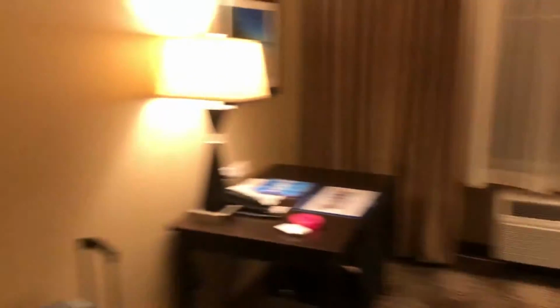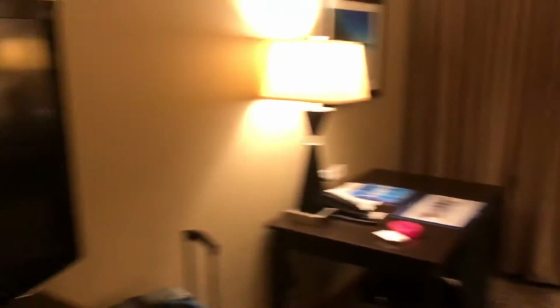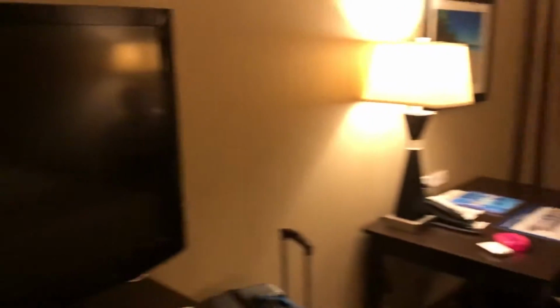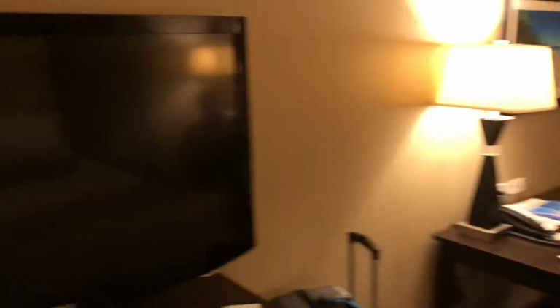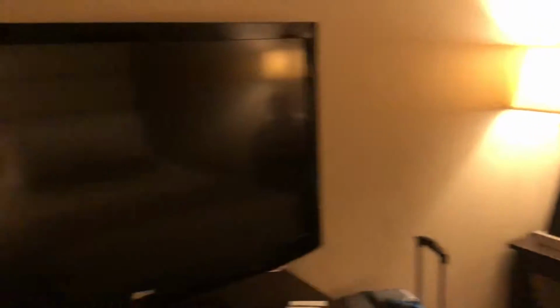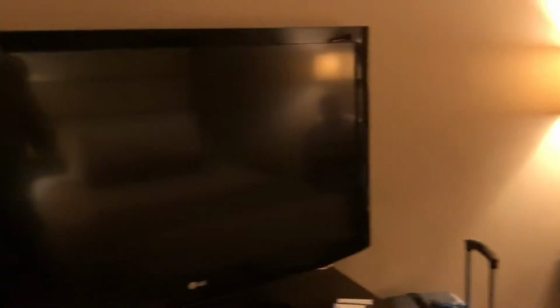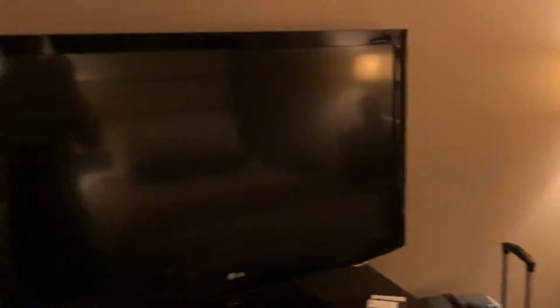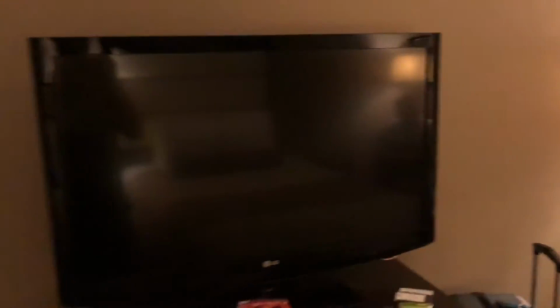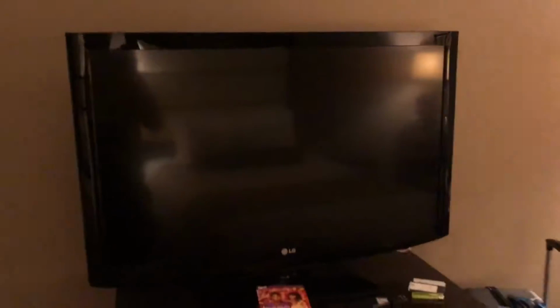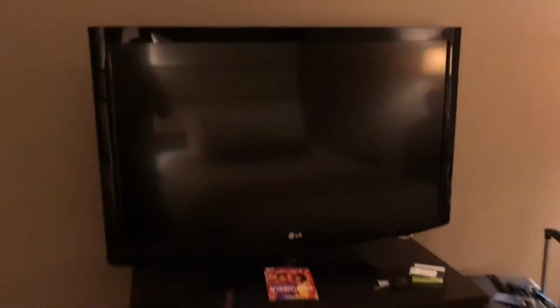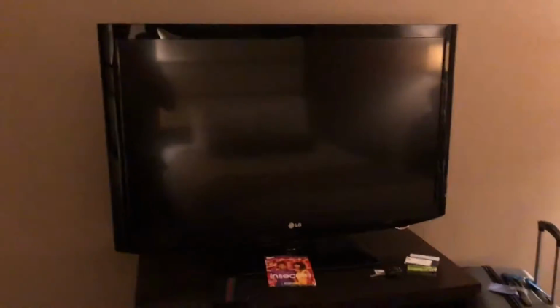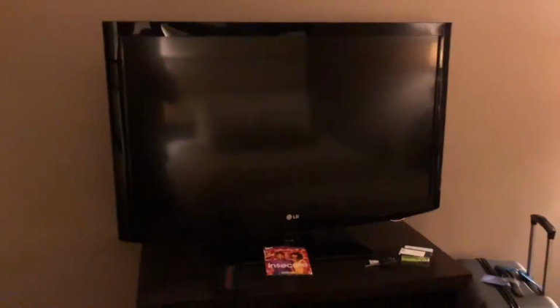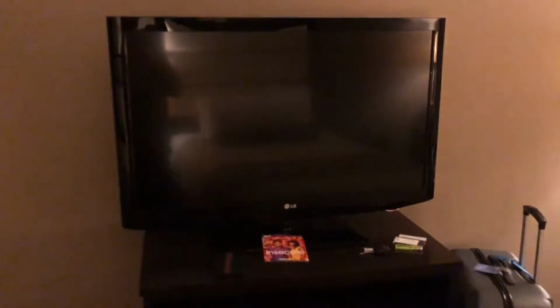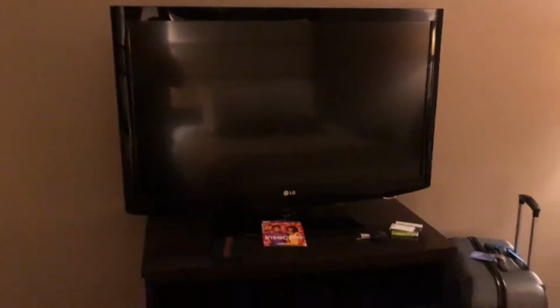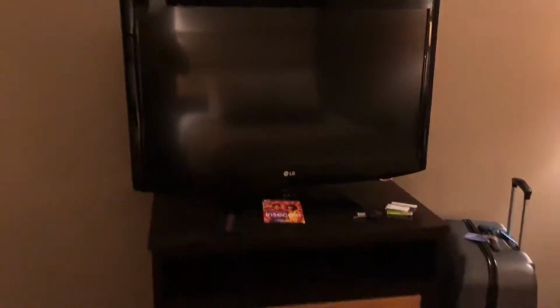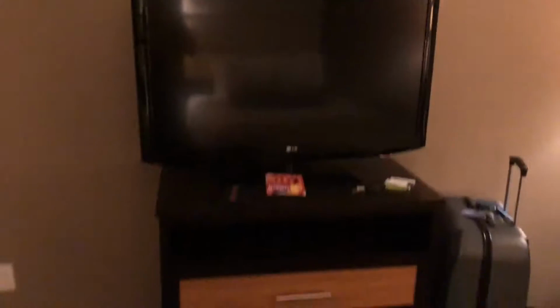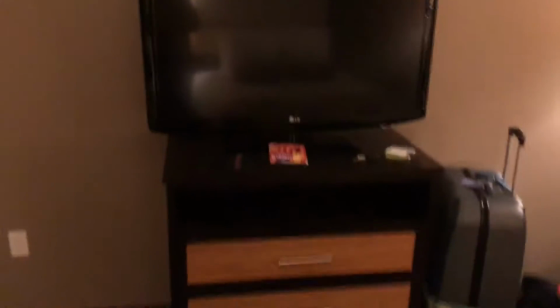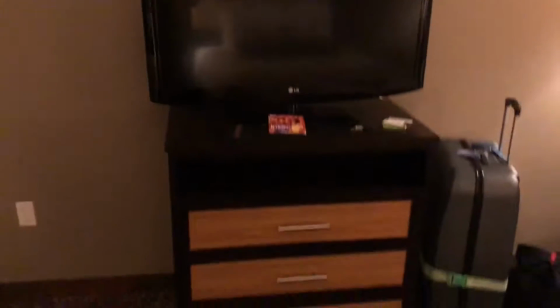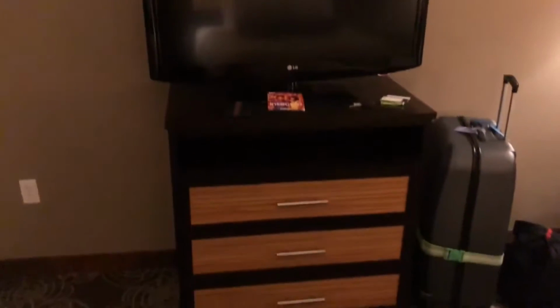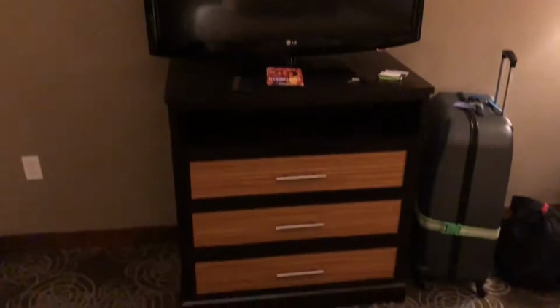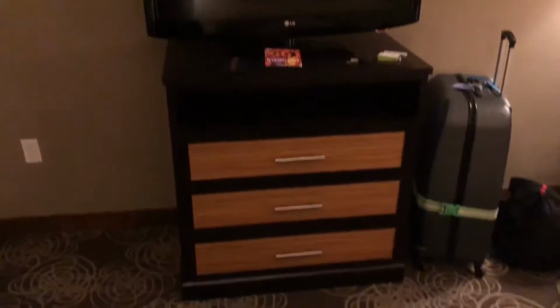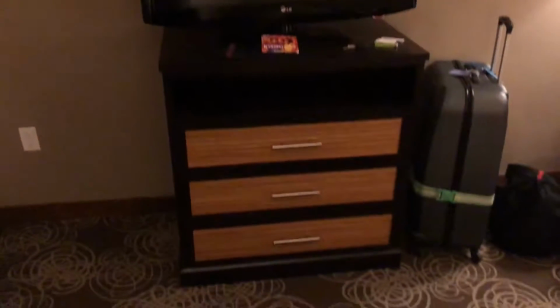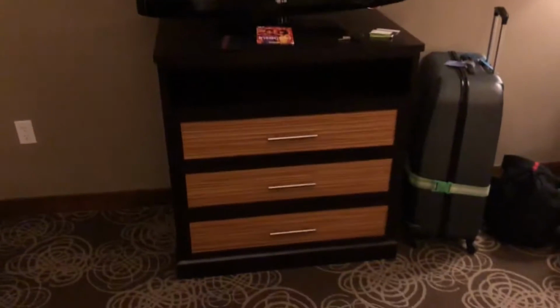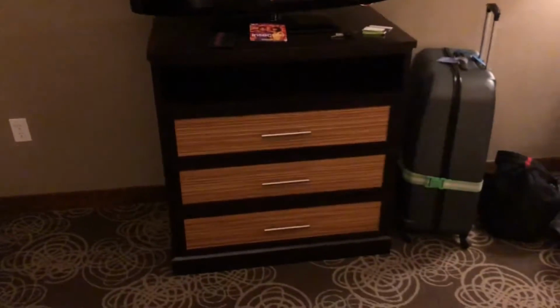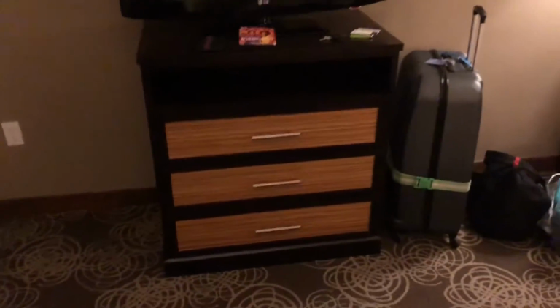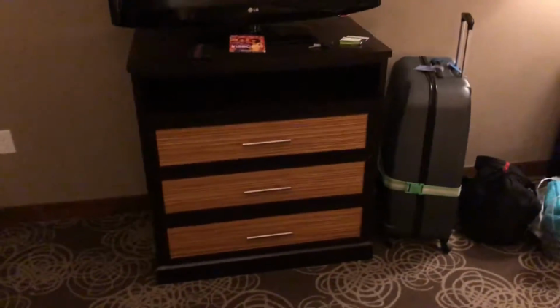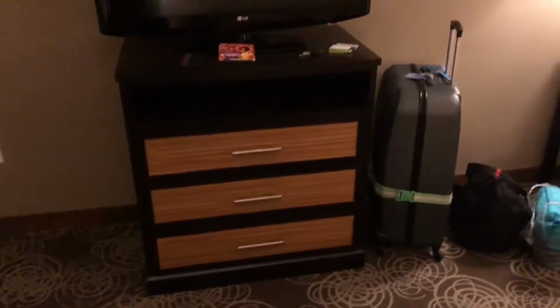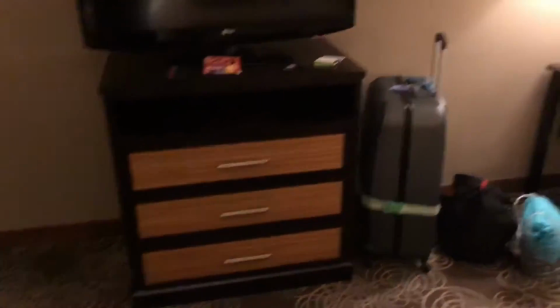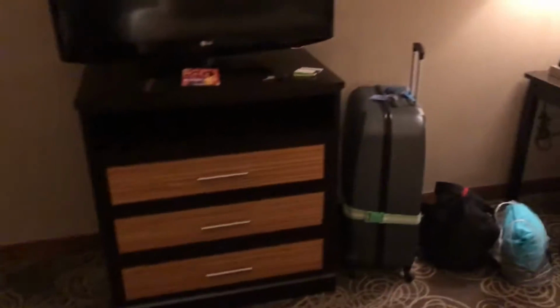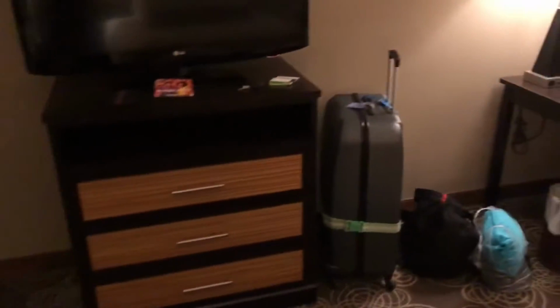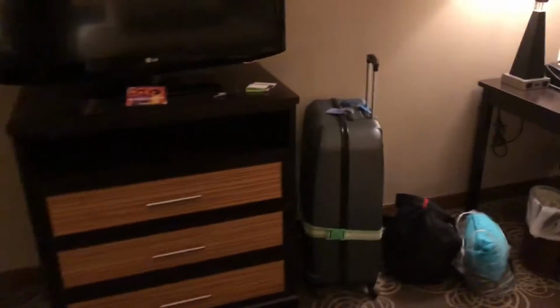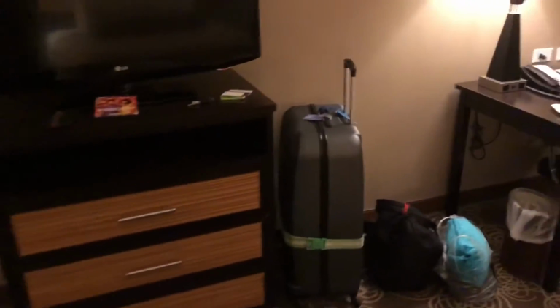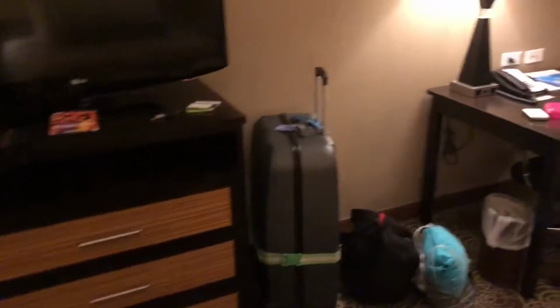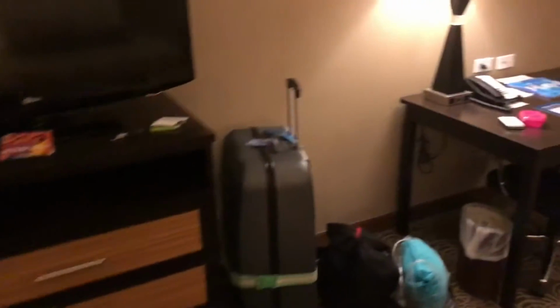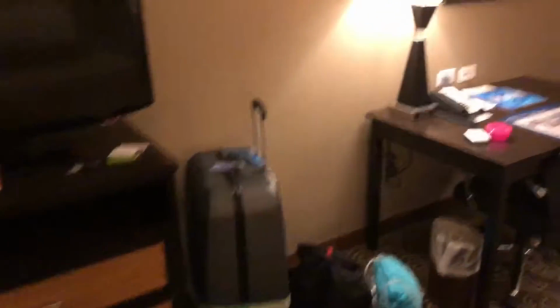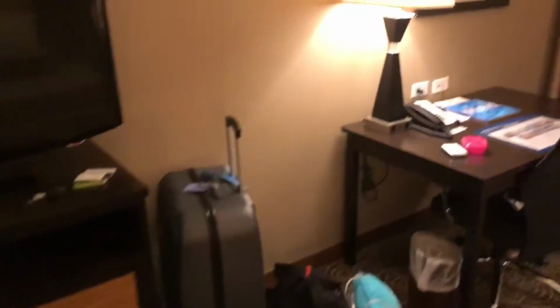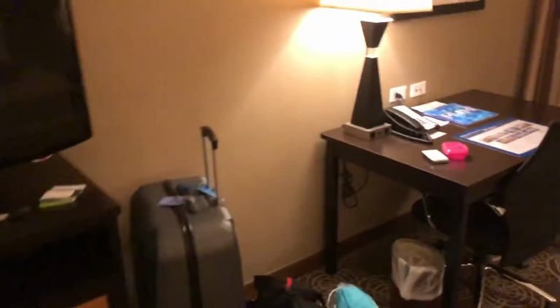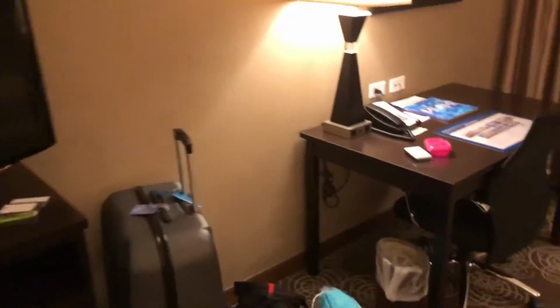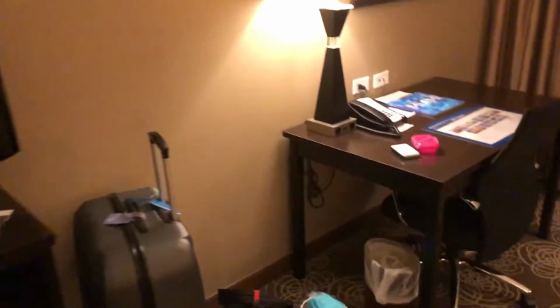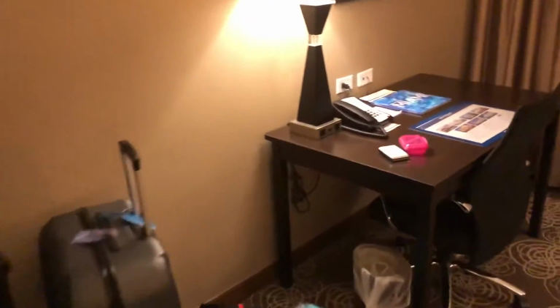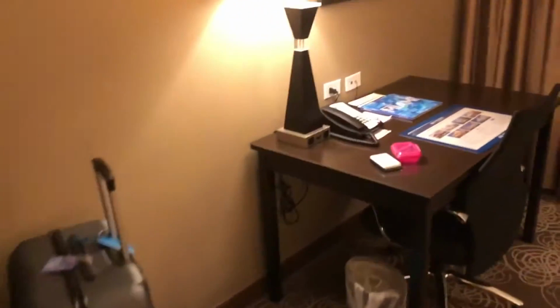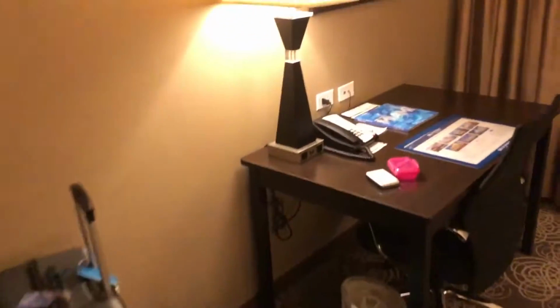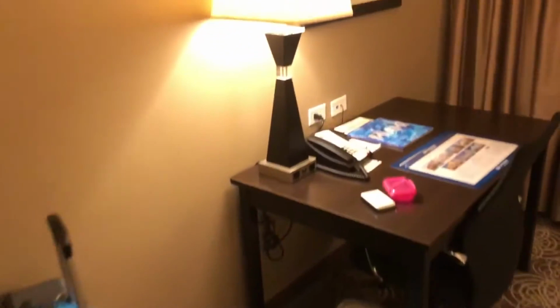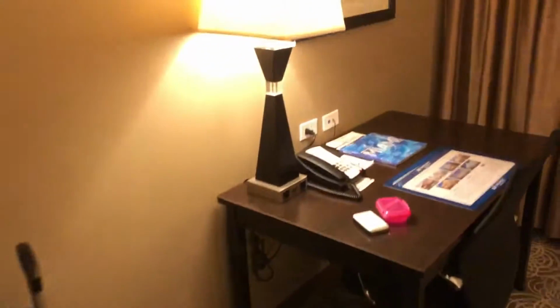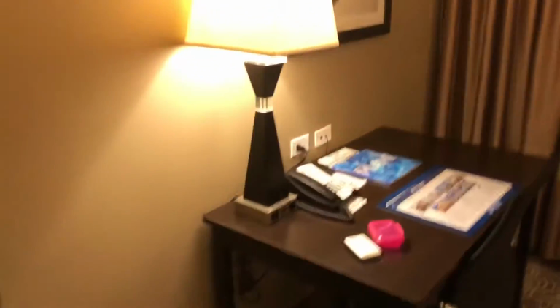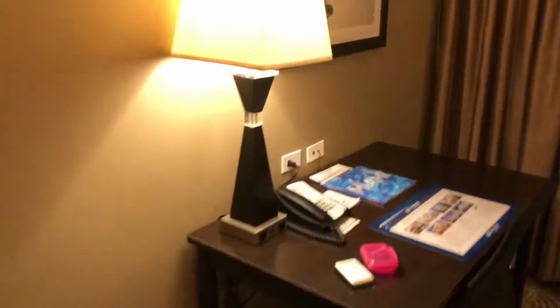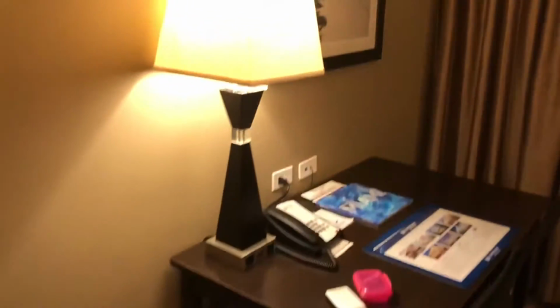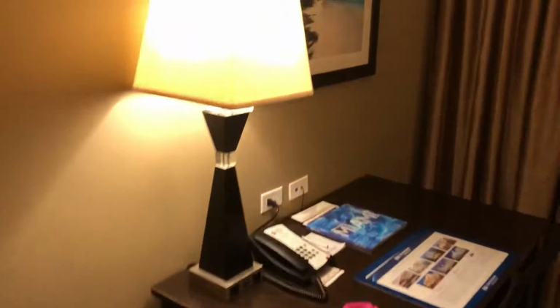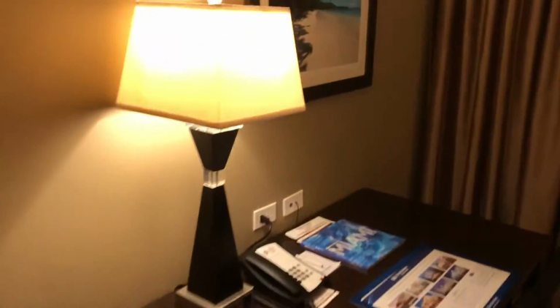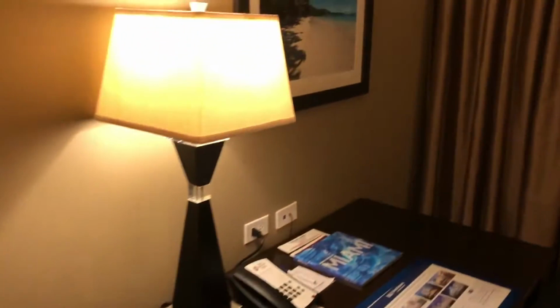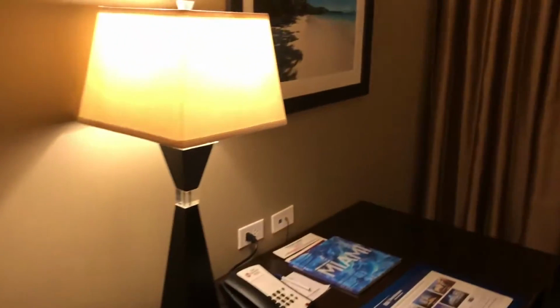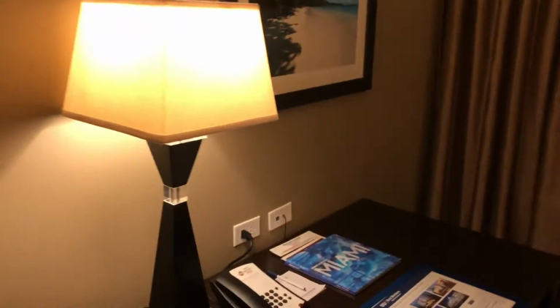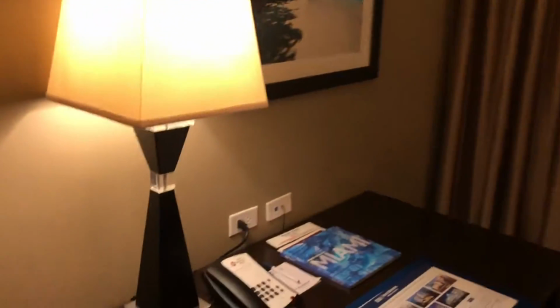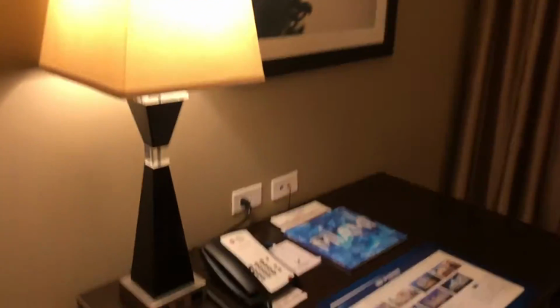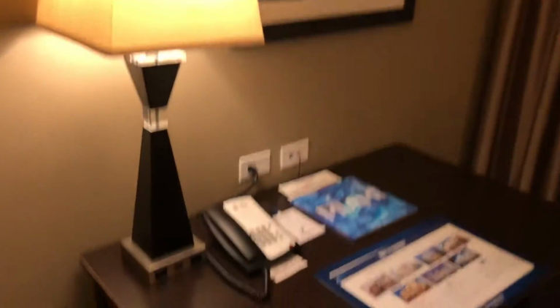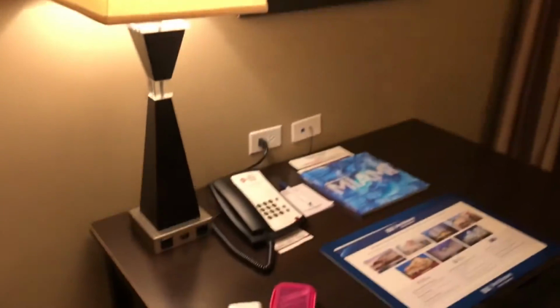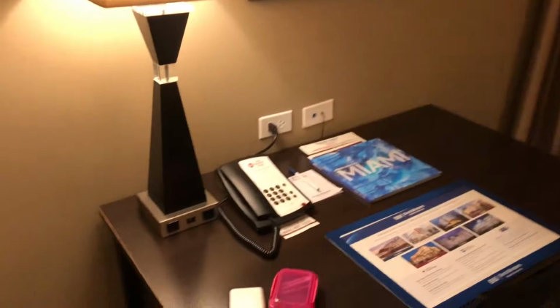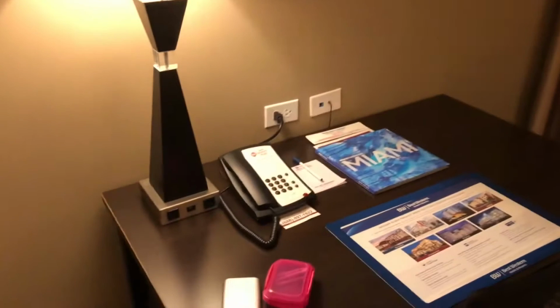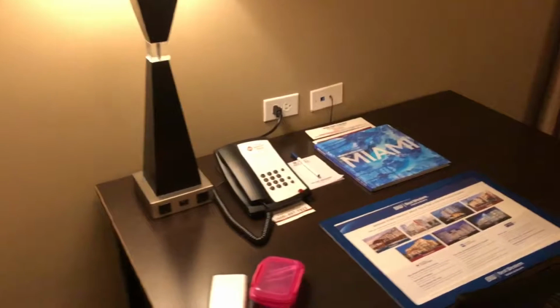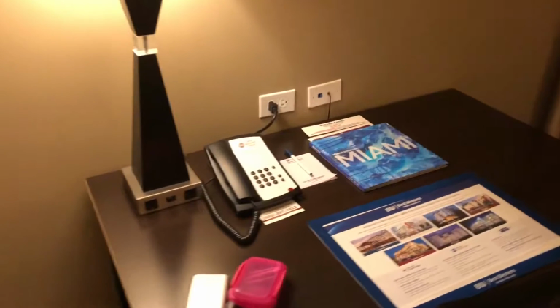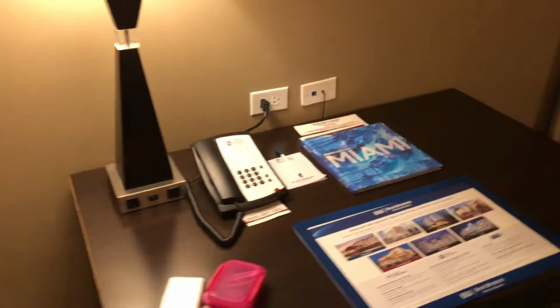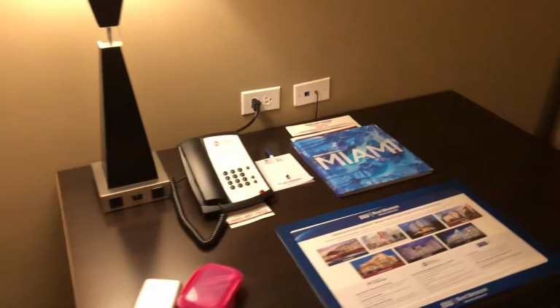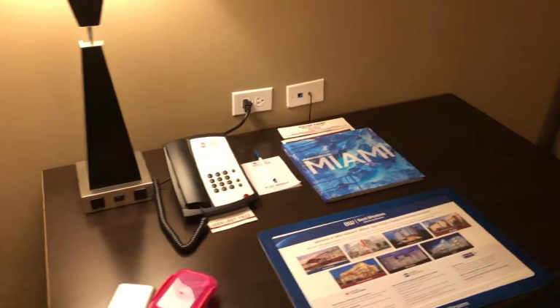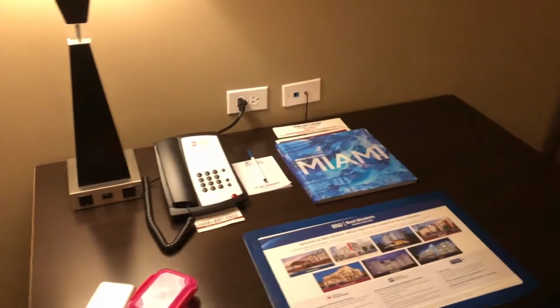Turning it around, we've got a big TV, chest of drawers, all of our luggage, a light, and a desk.